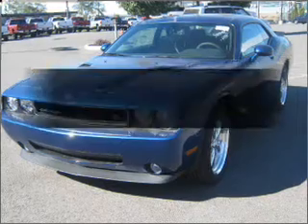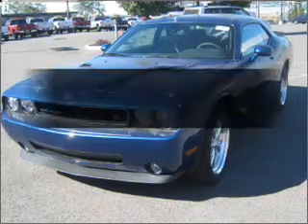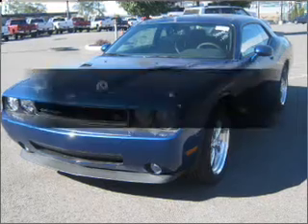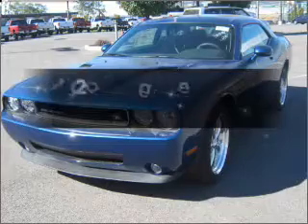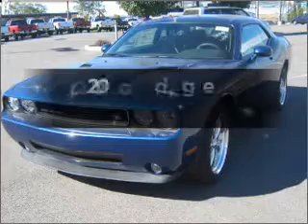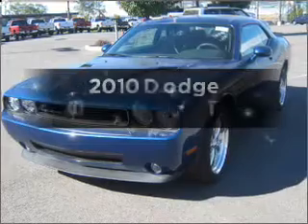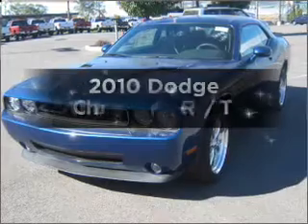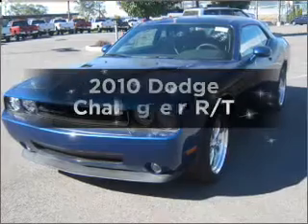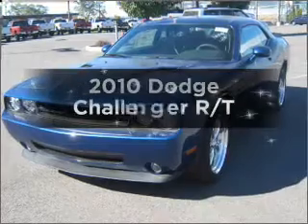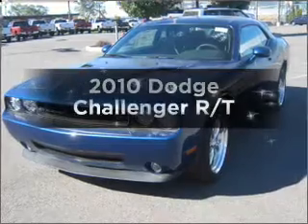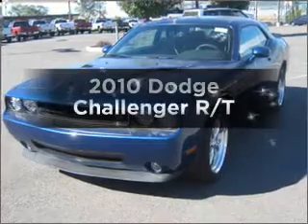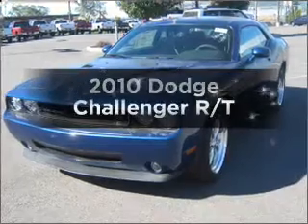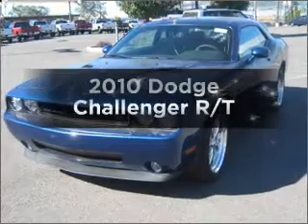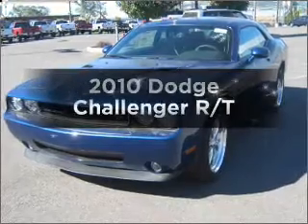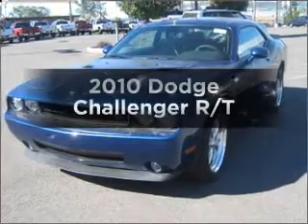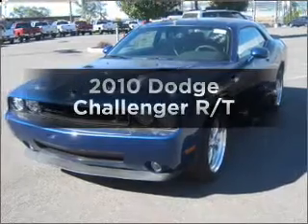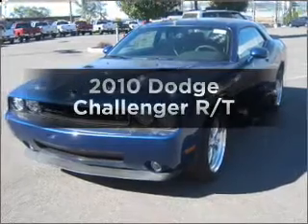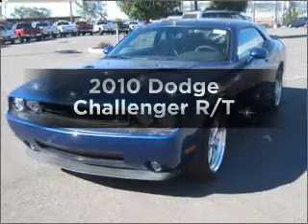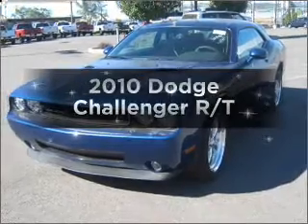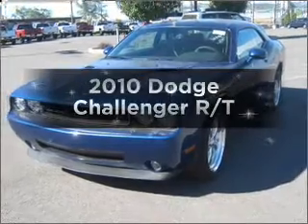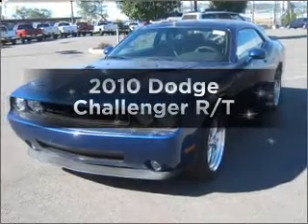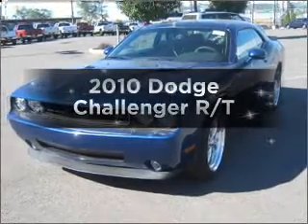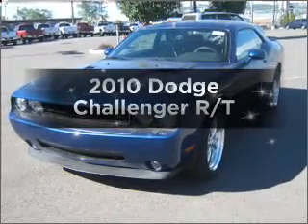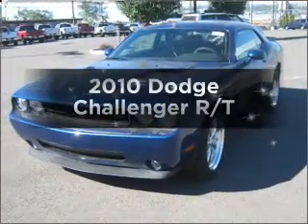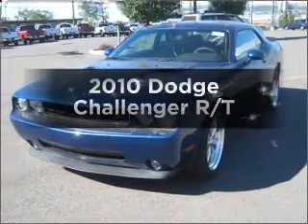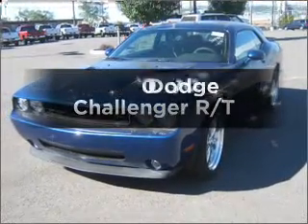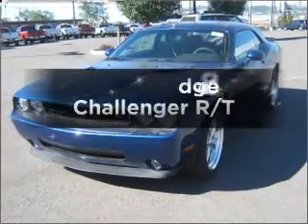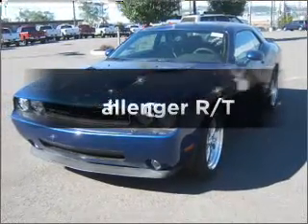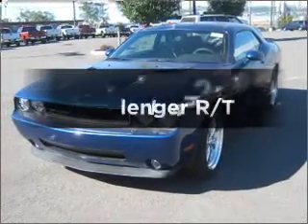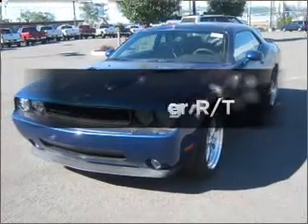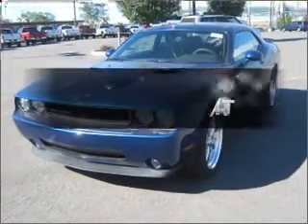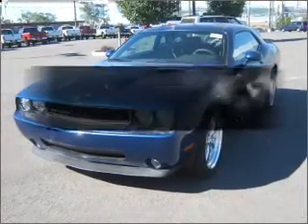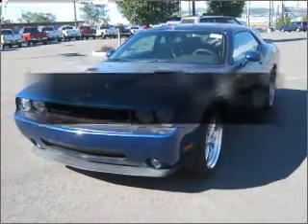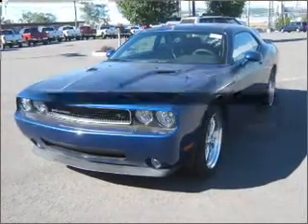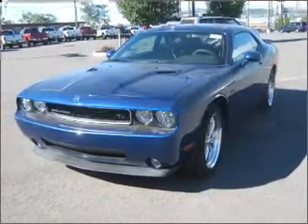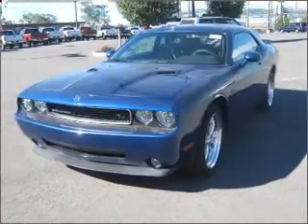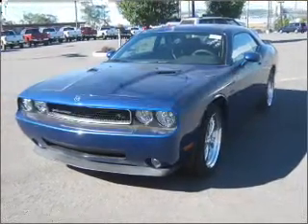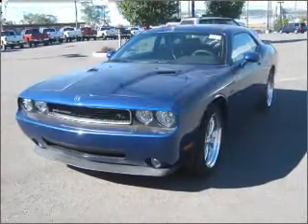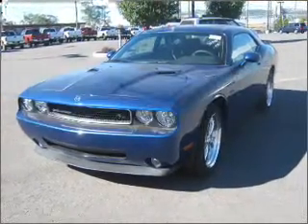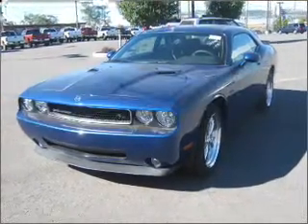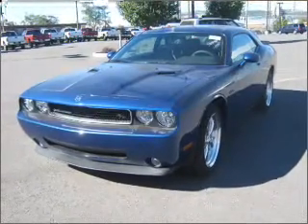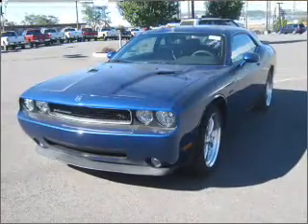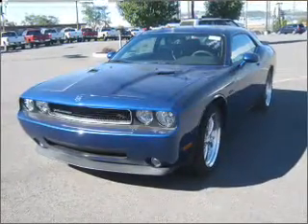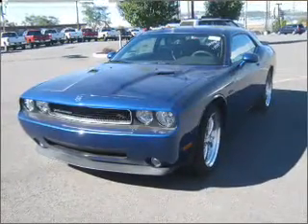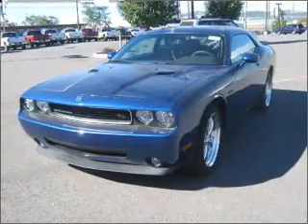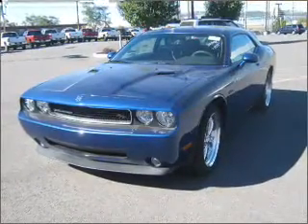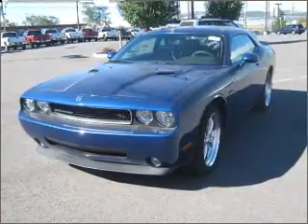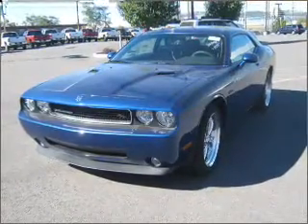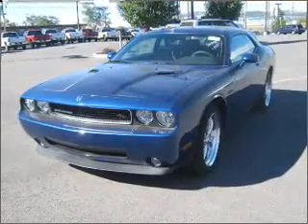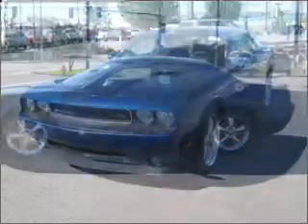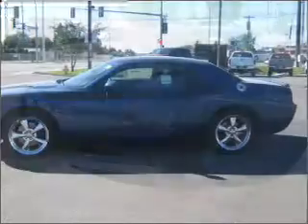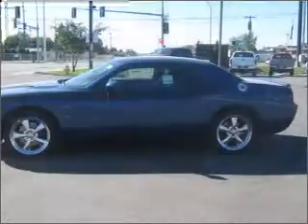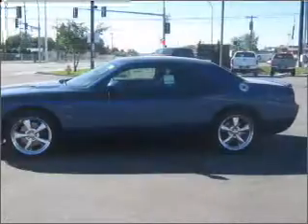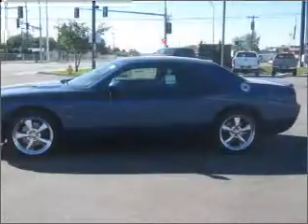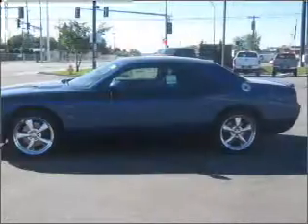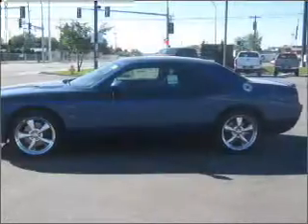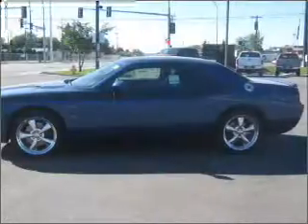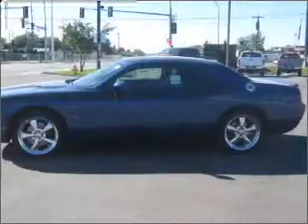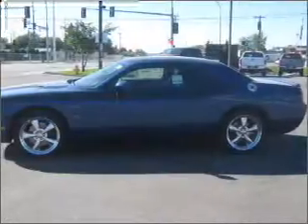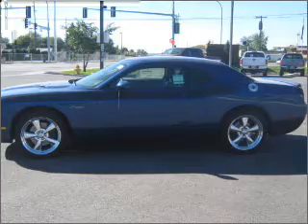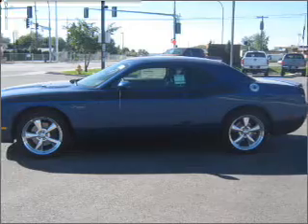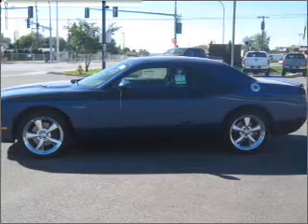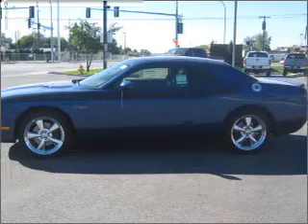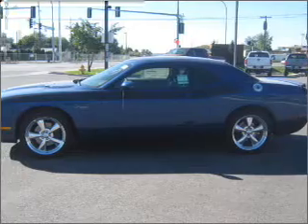Introducing the 2010 Dodge Challenger — travel the roads in style and comfort in this great vehicle.